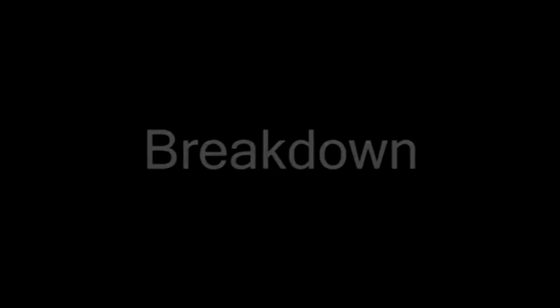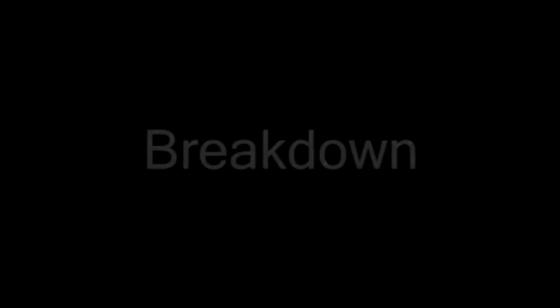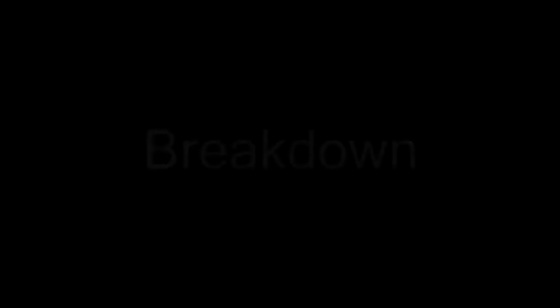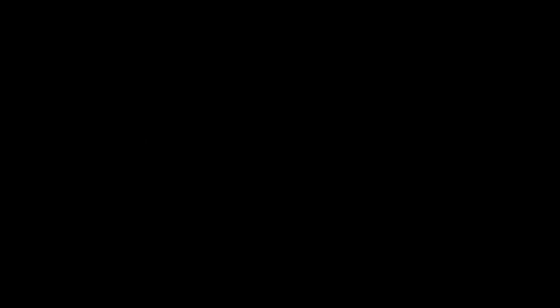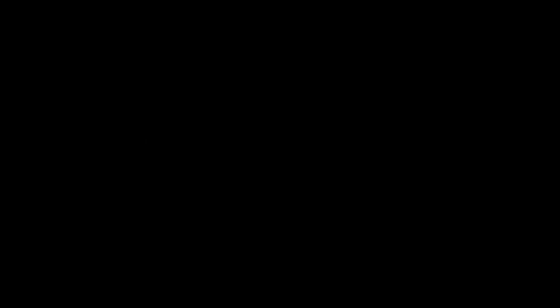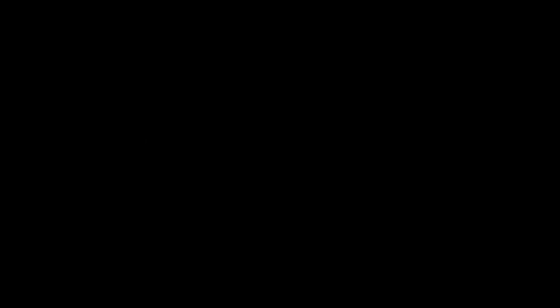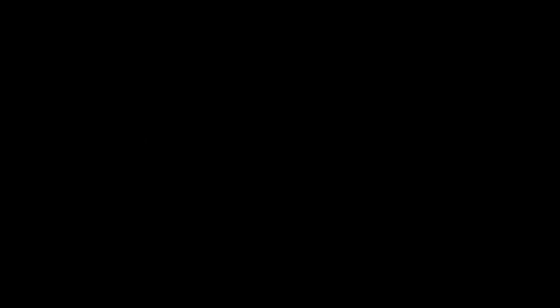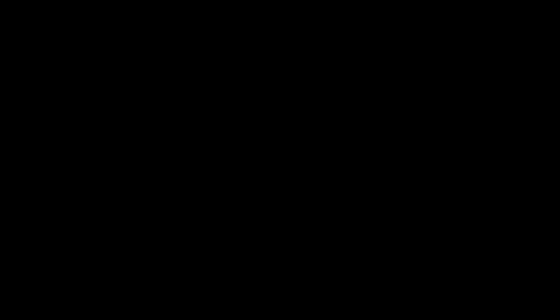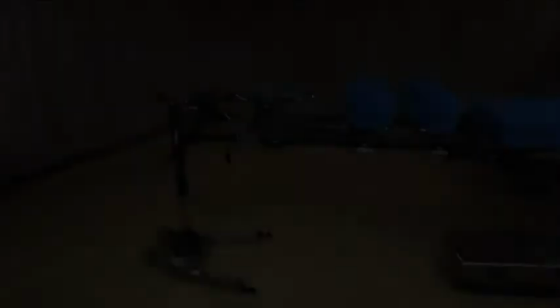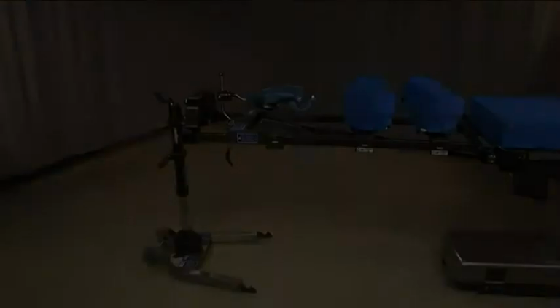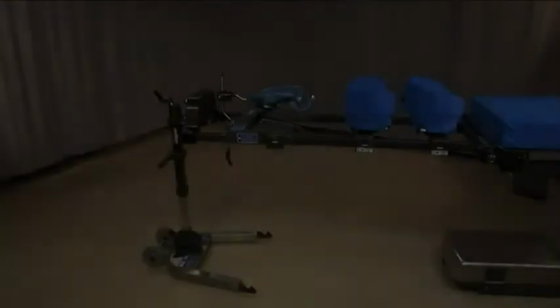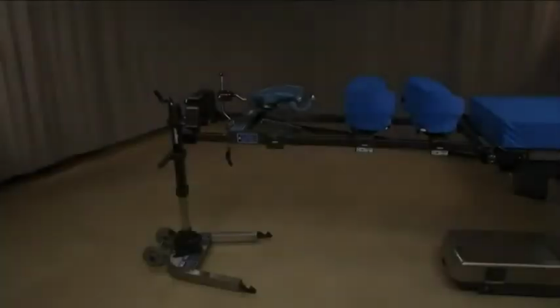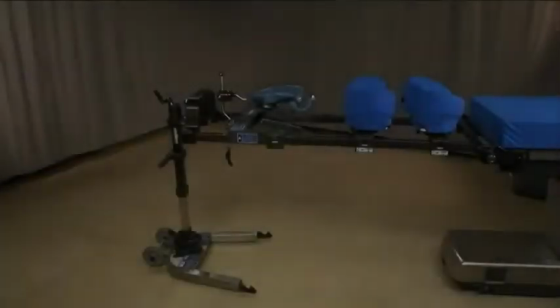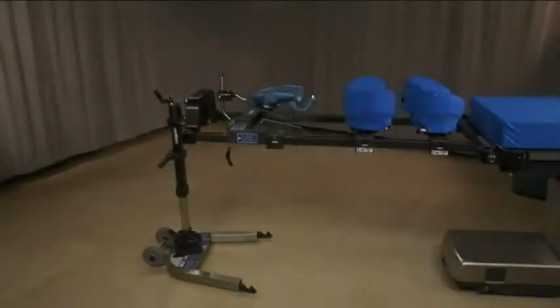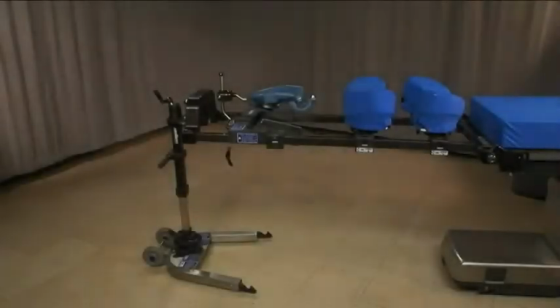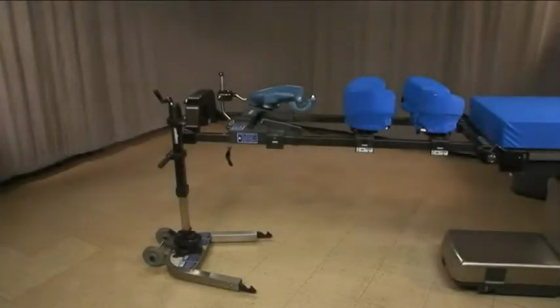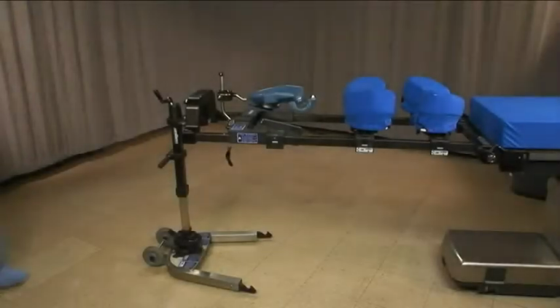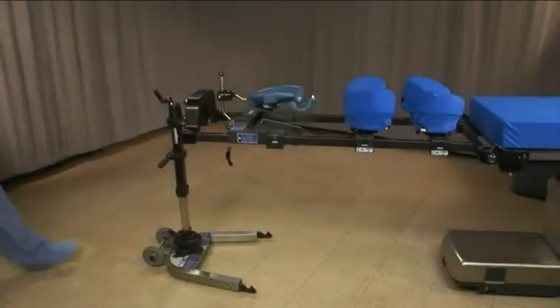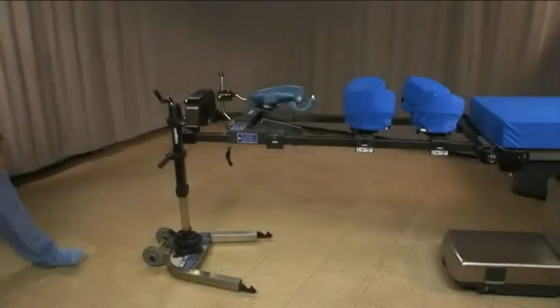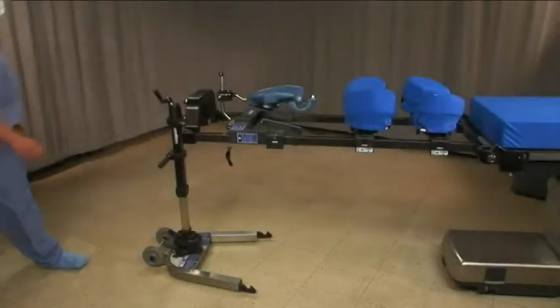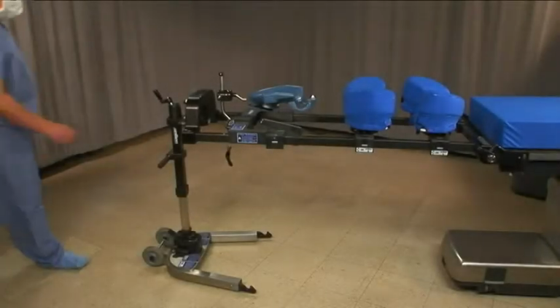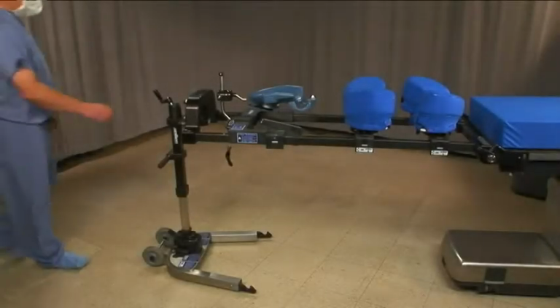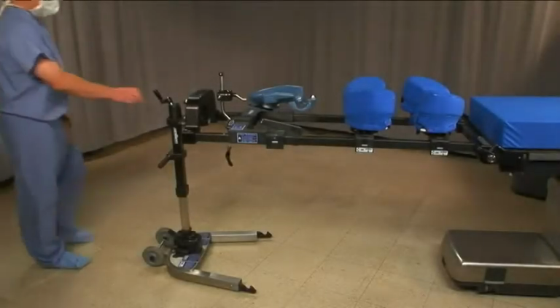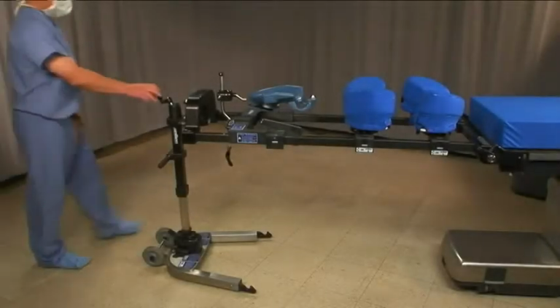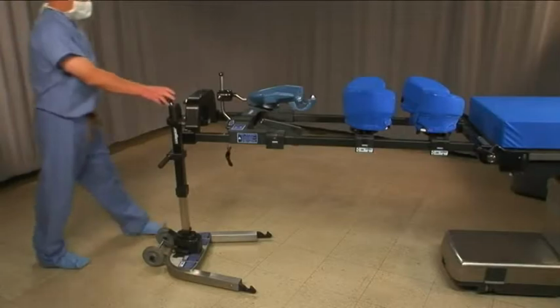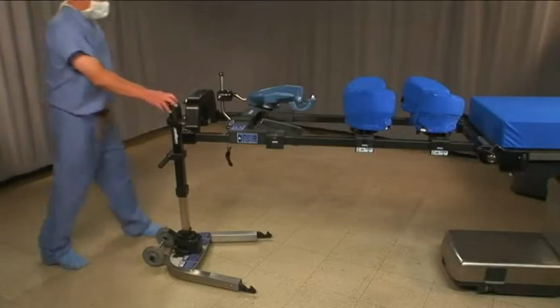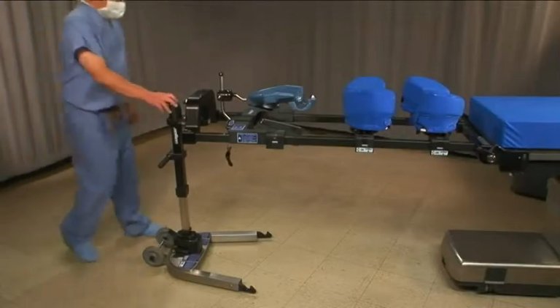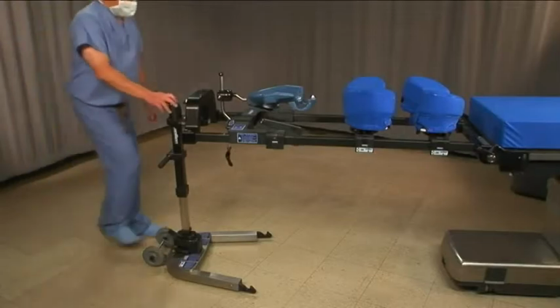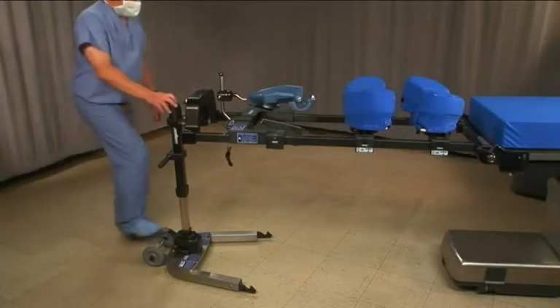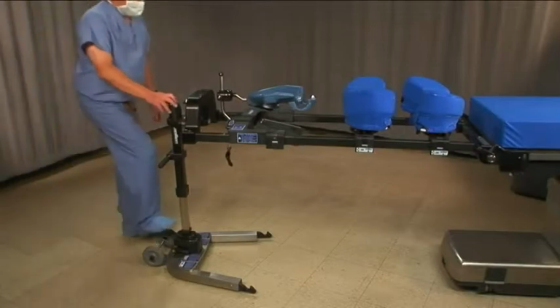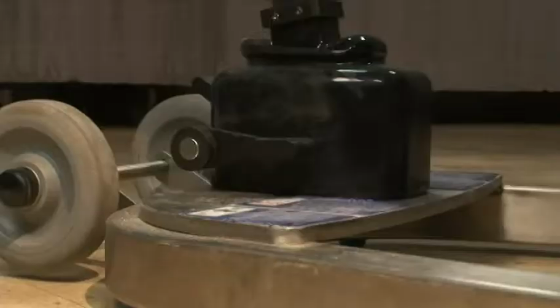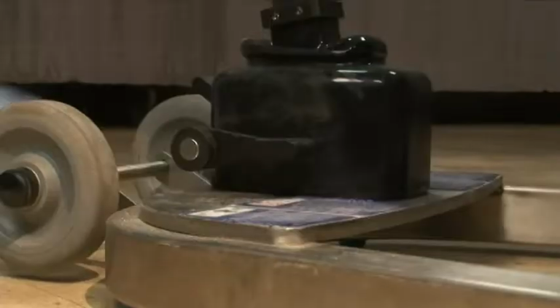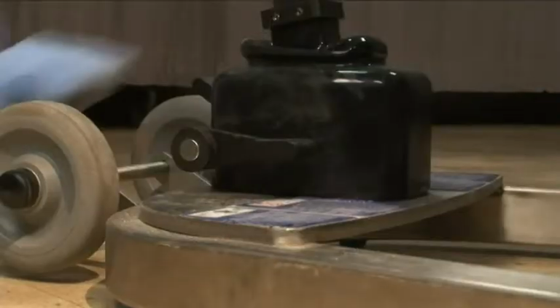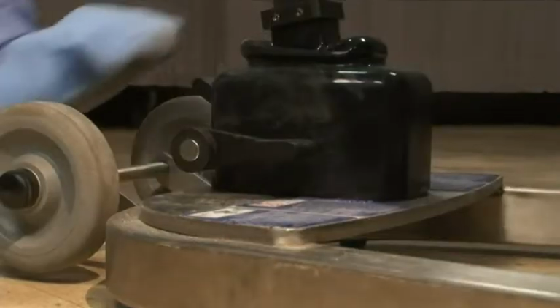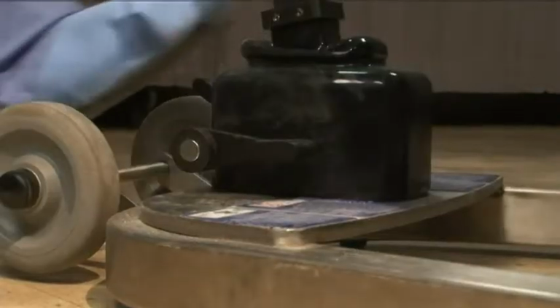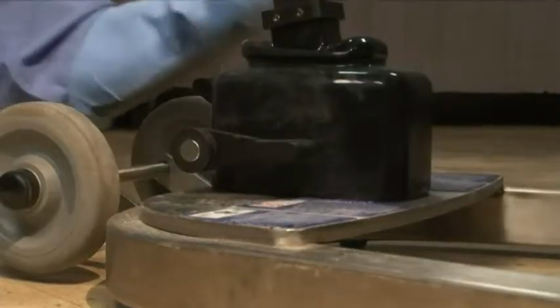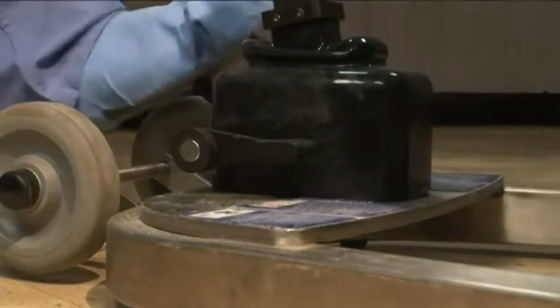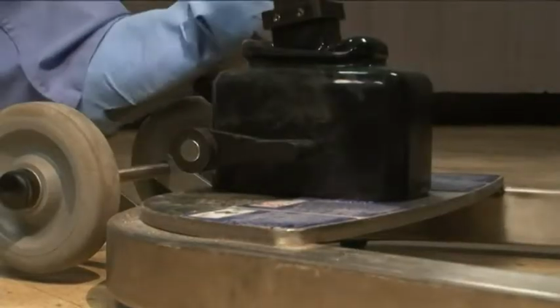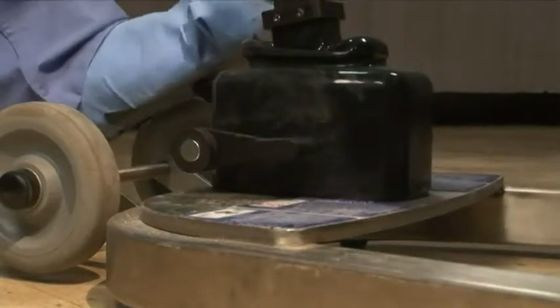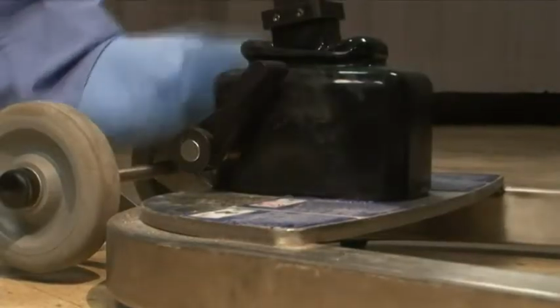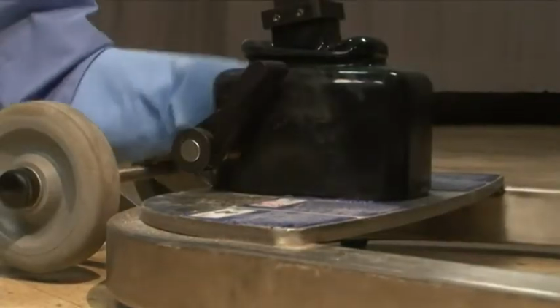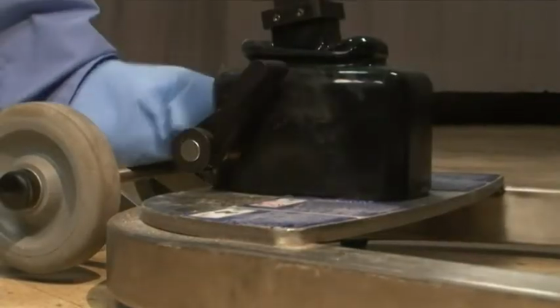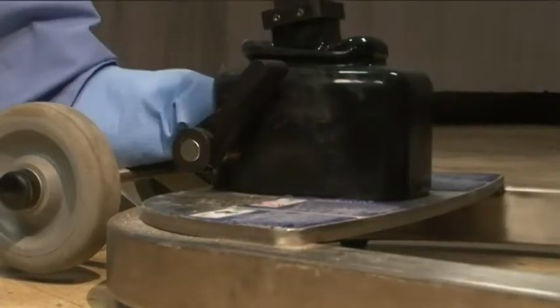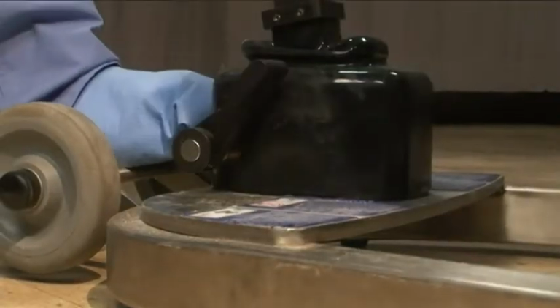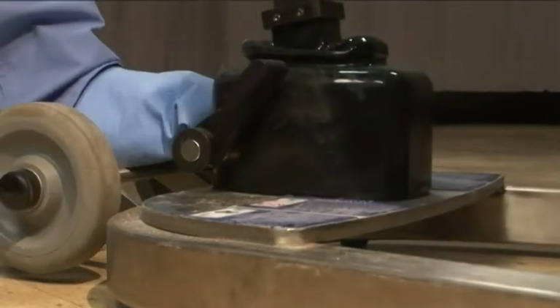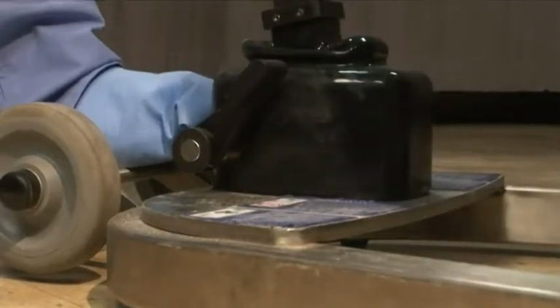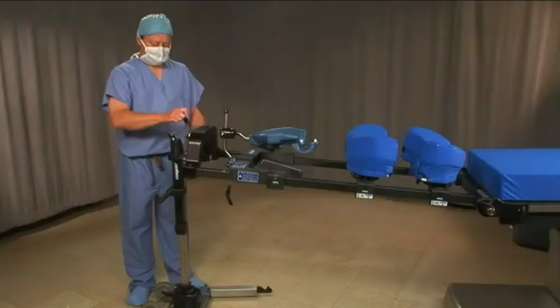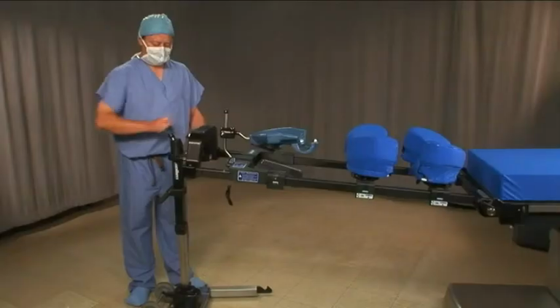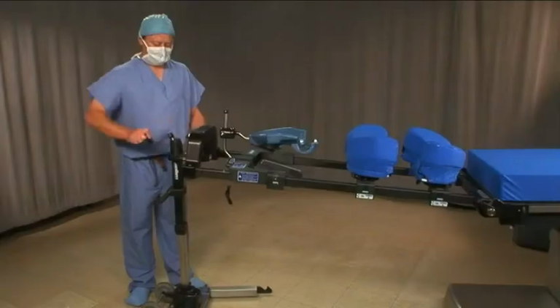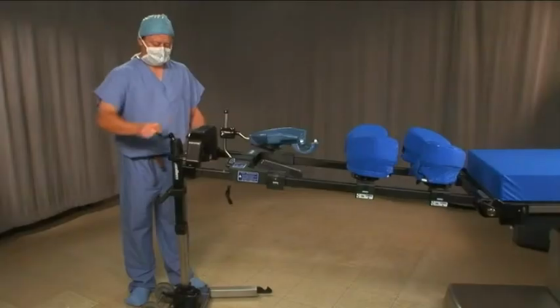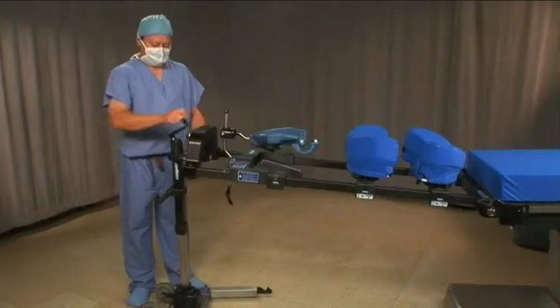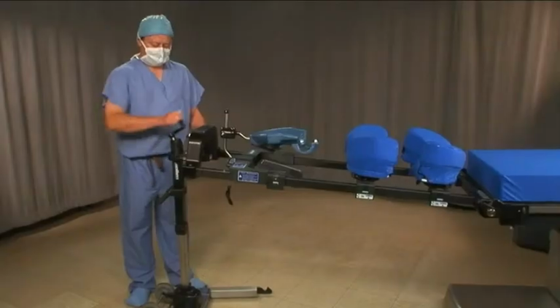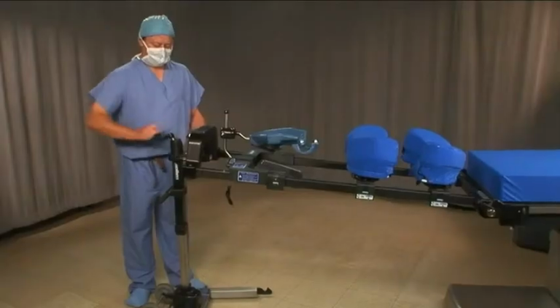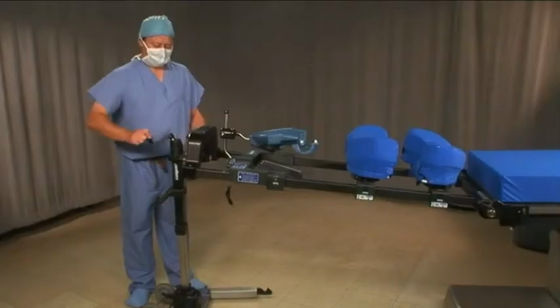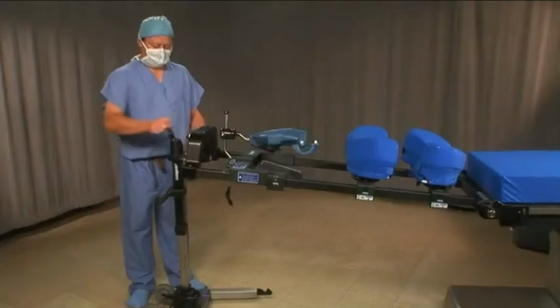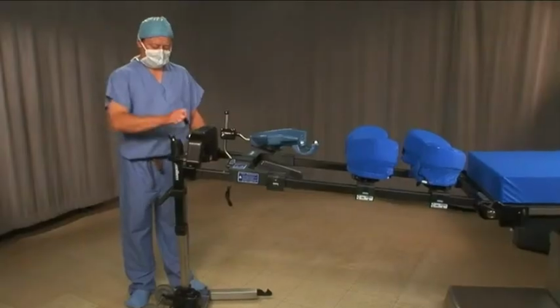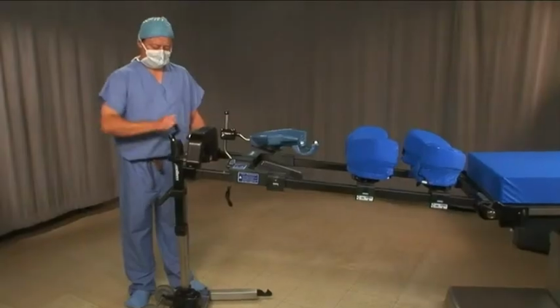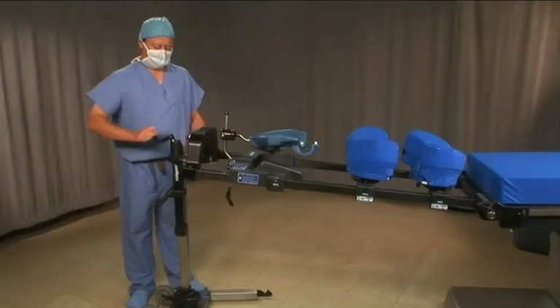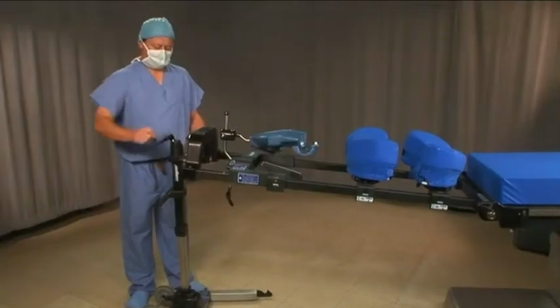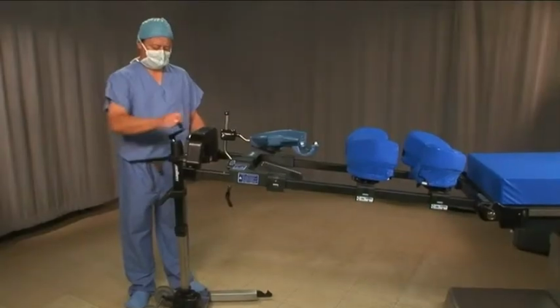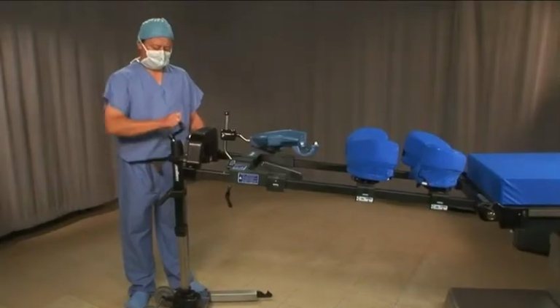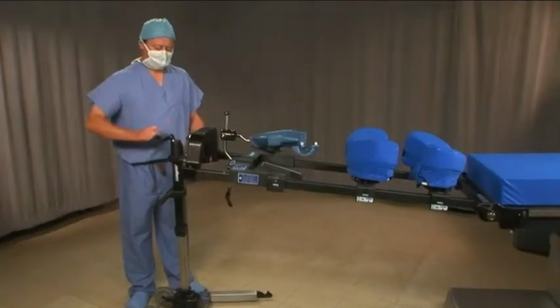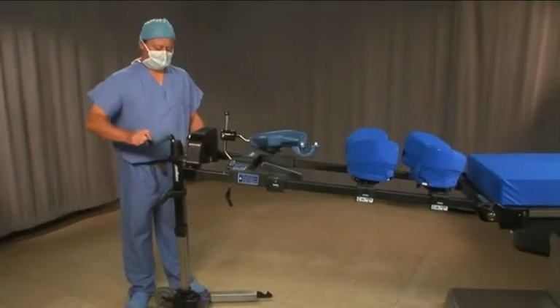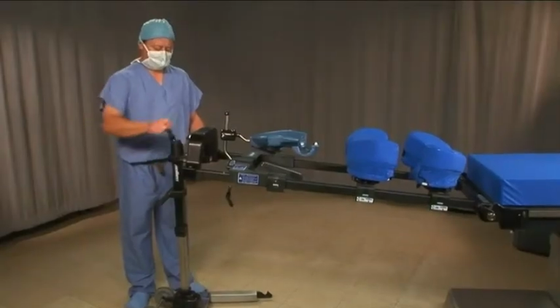When removing the FlexFrame from the OR table, make sure that the base is unlocked. Bring the frame to its maximum height.